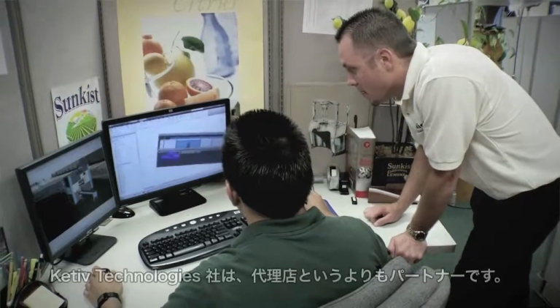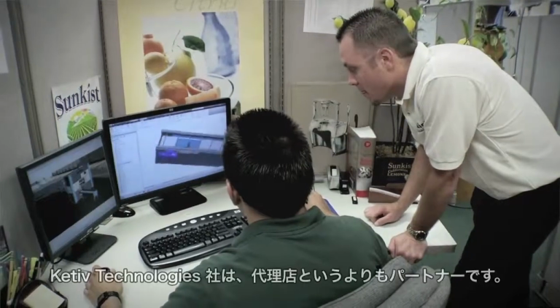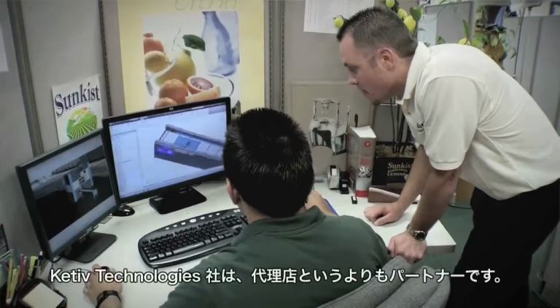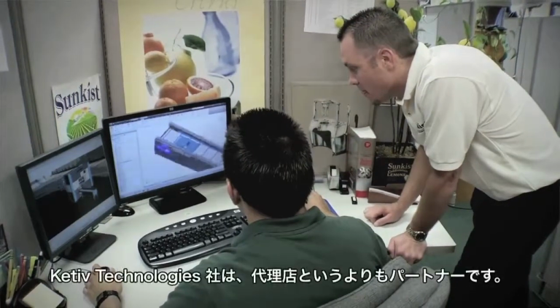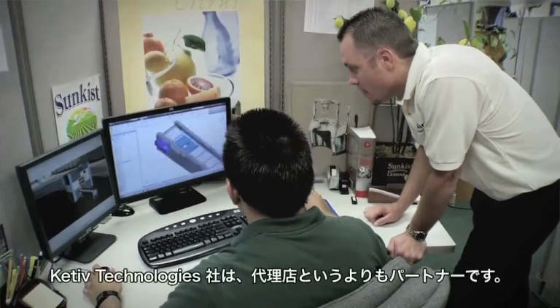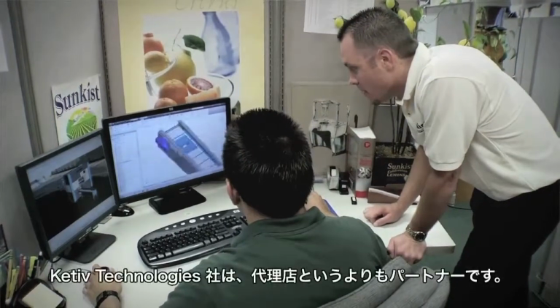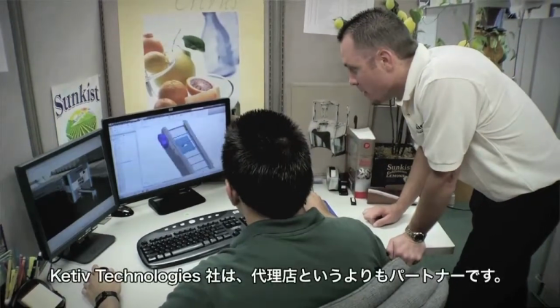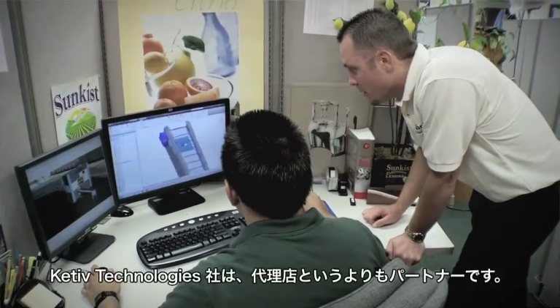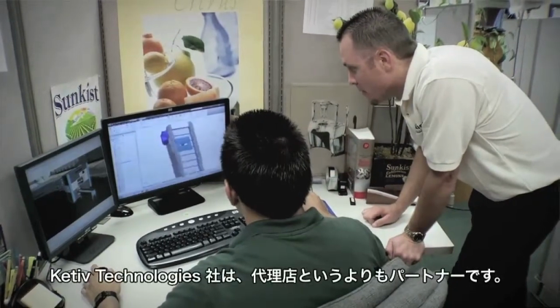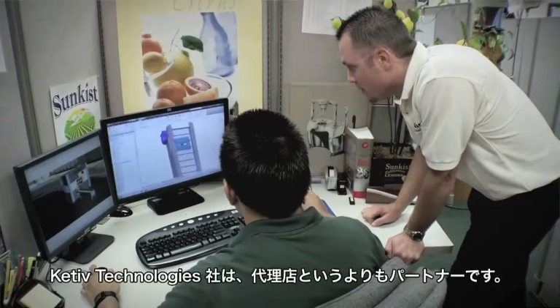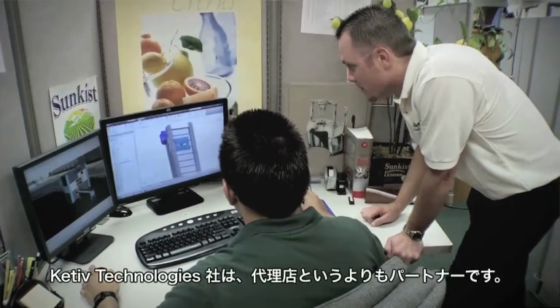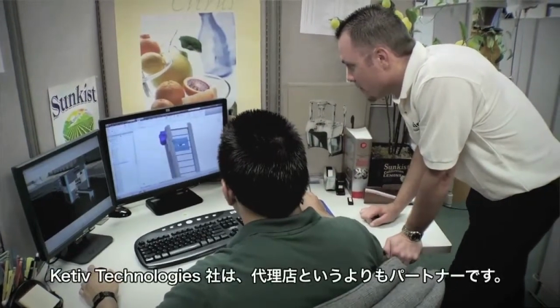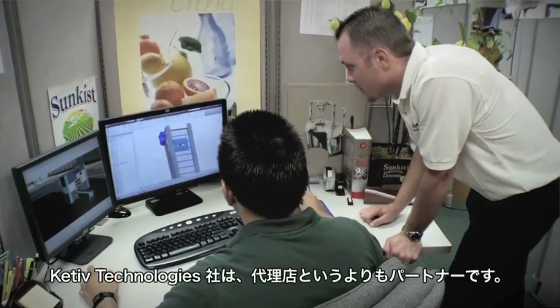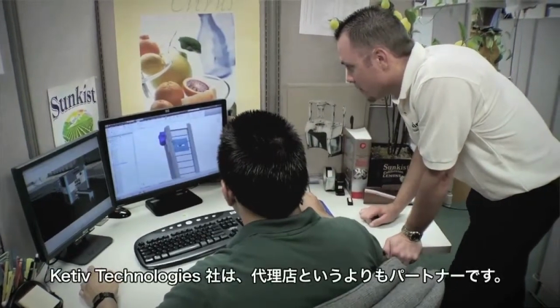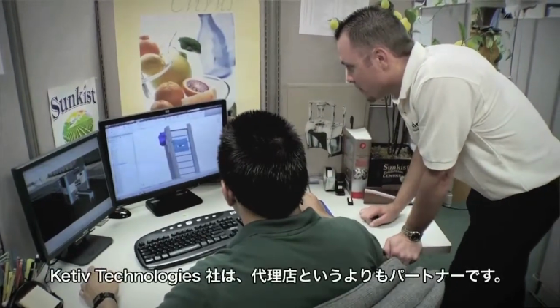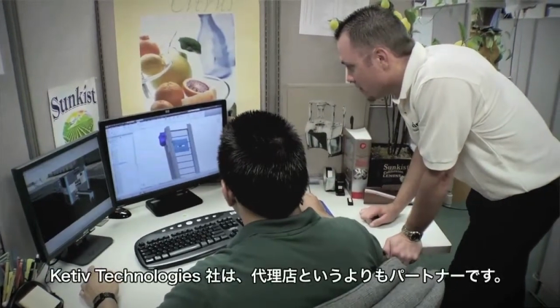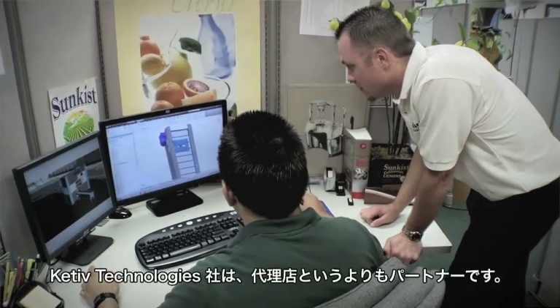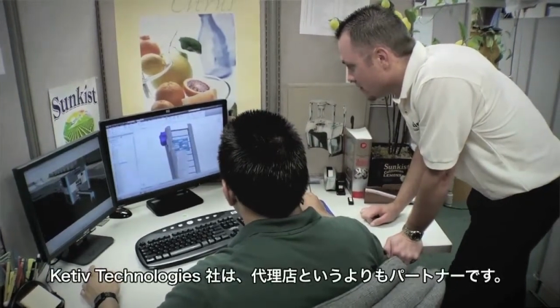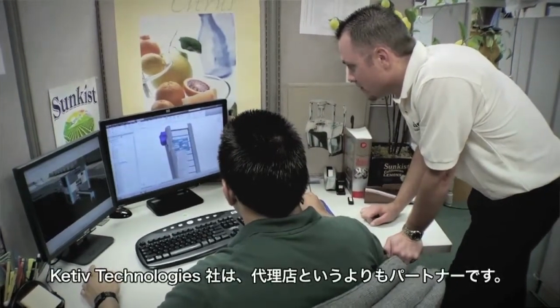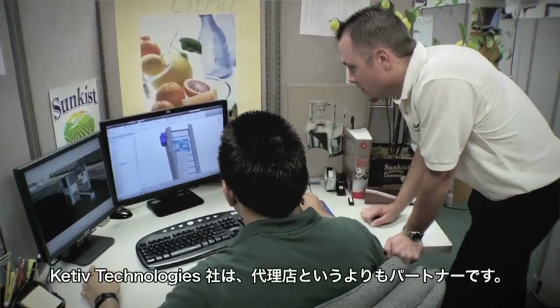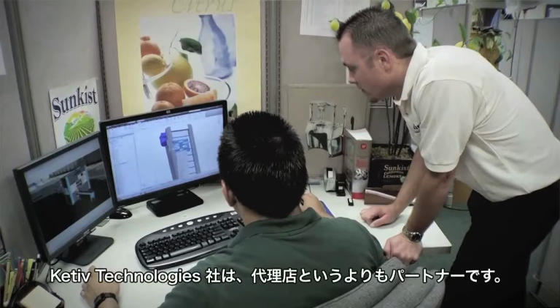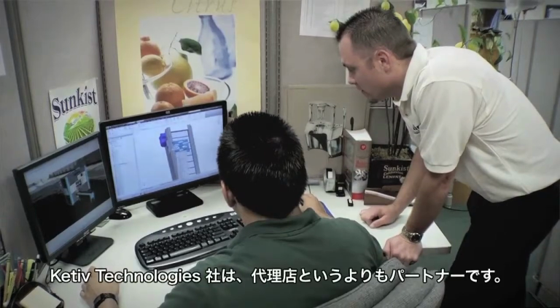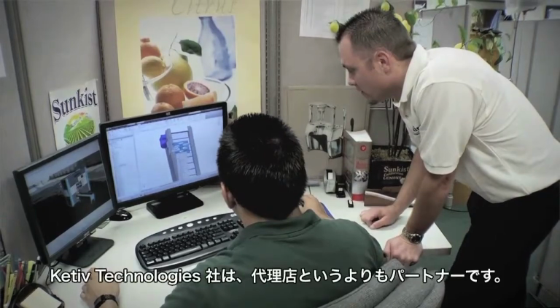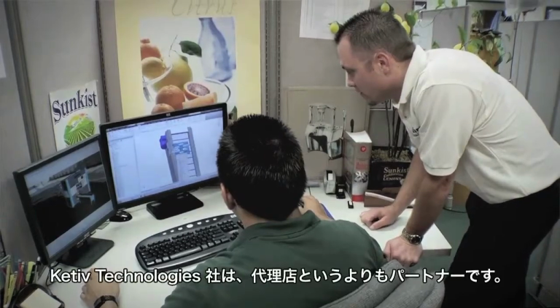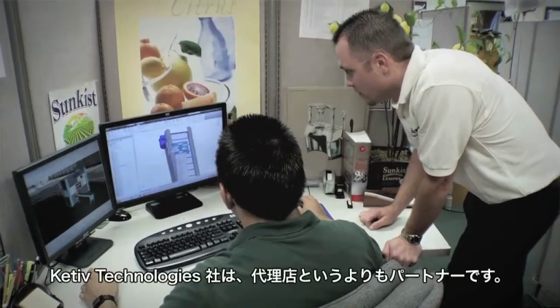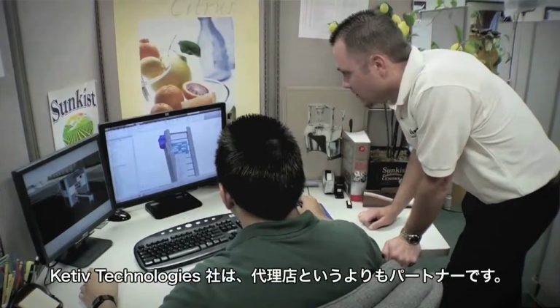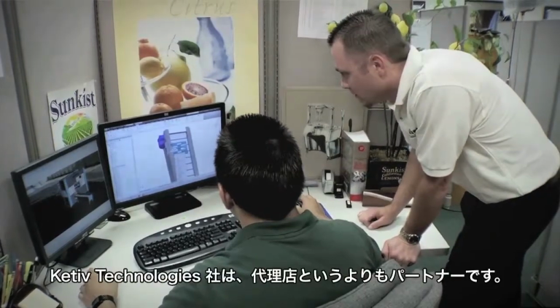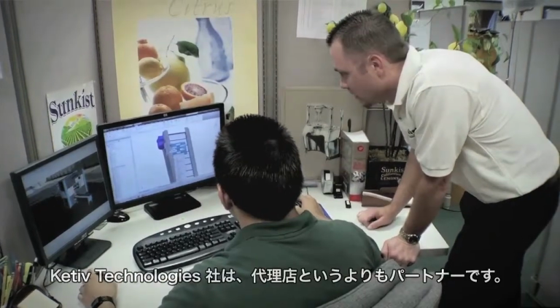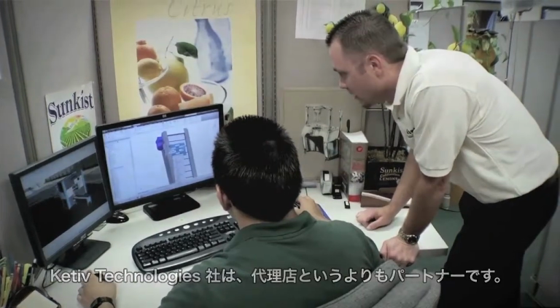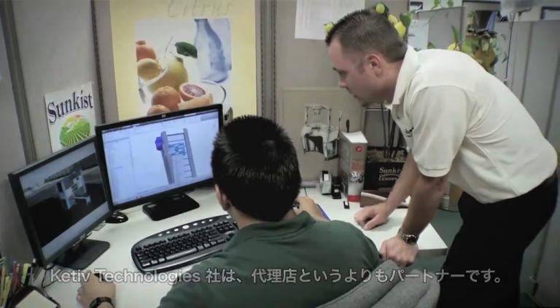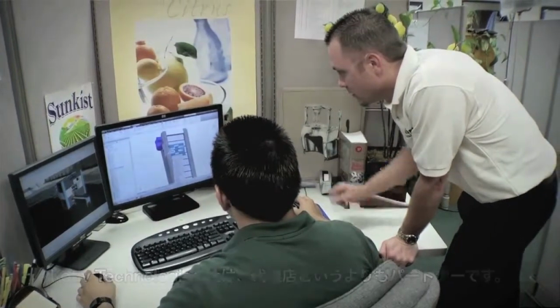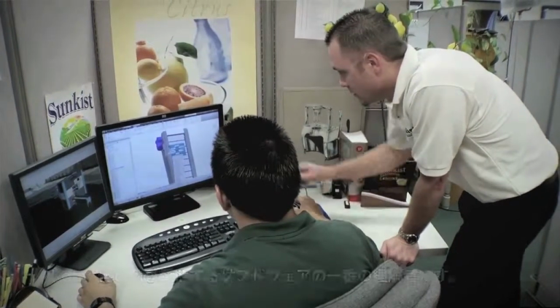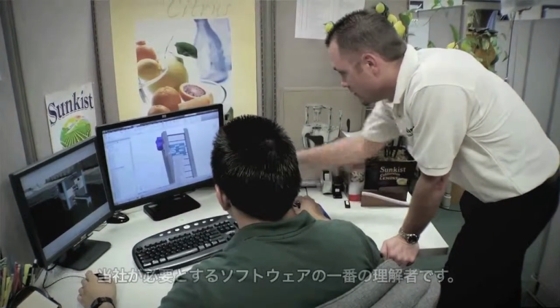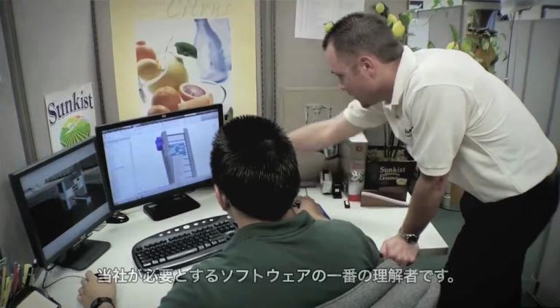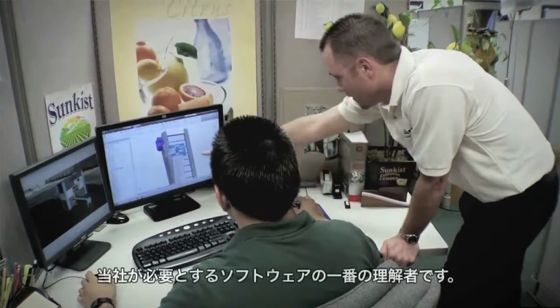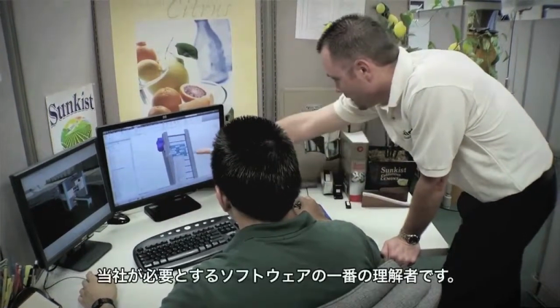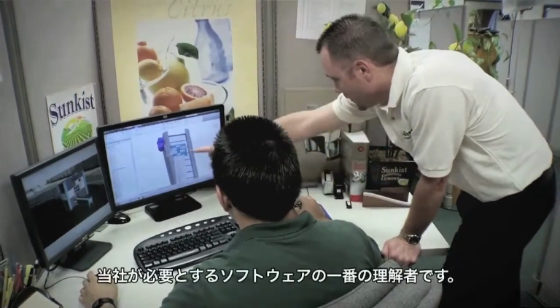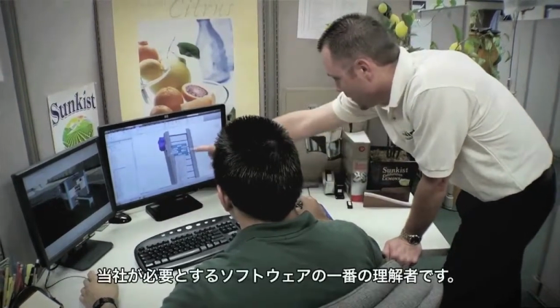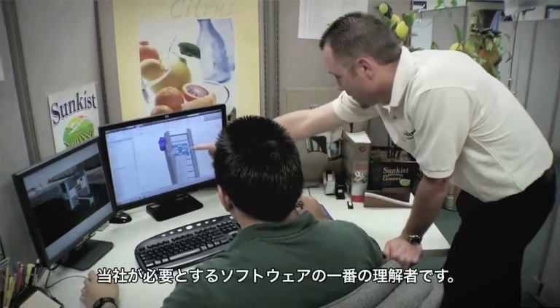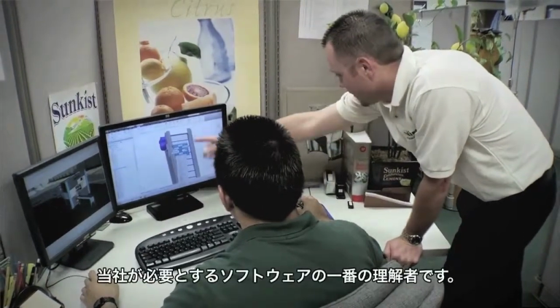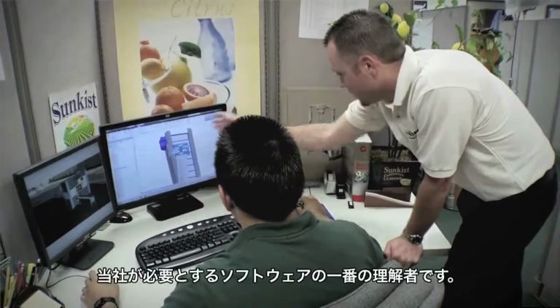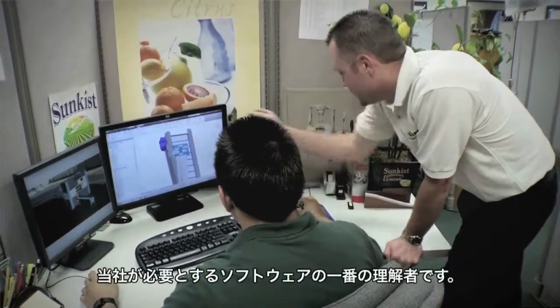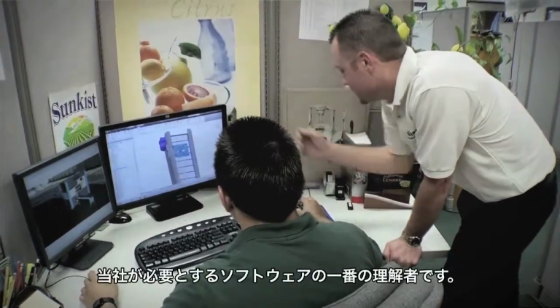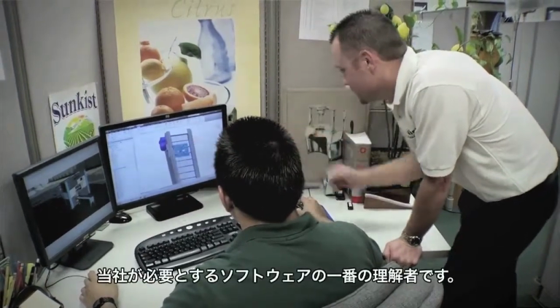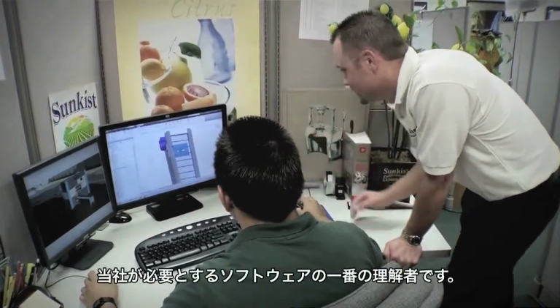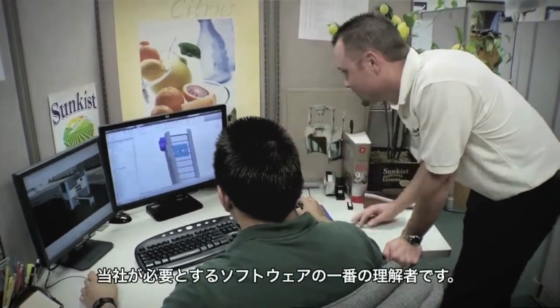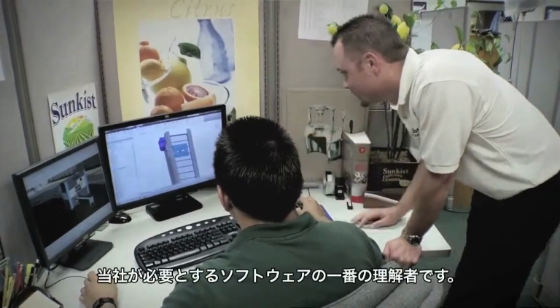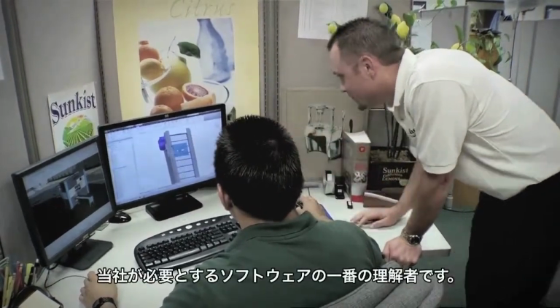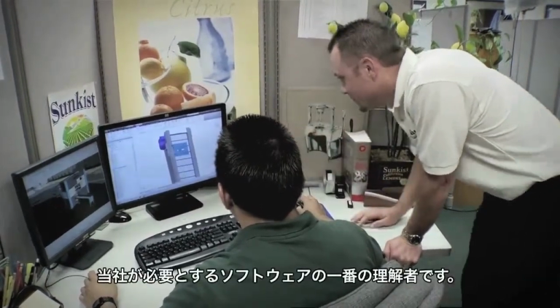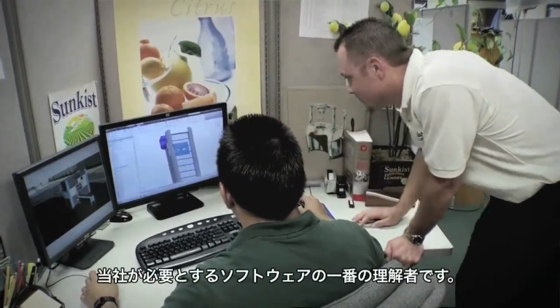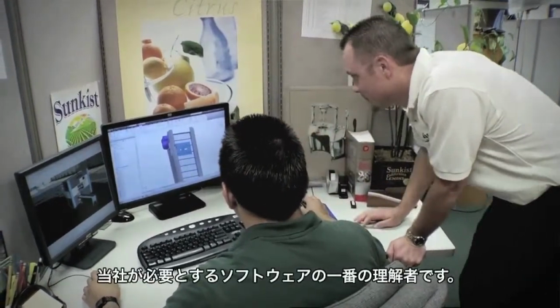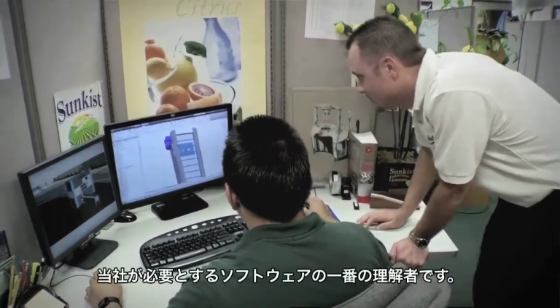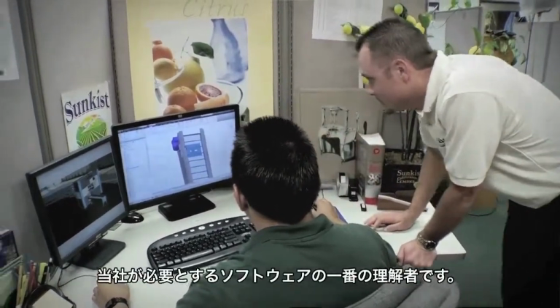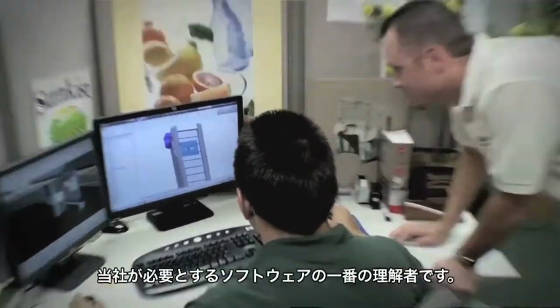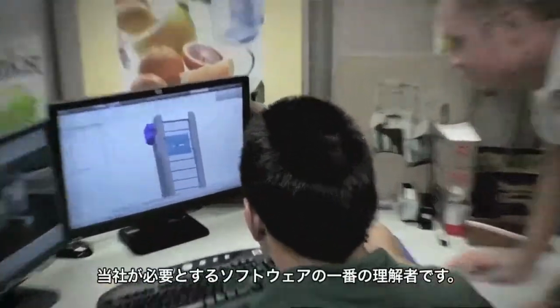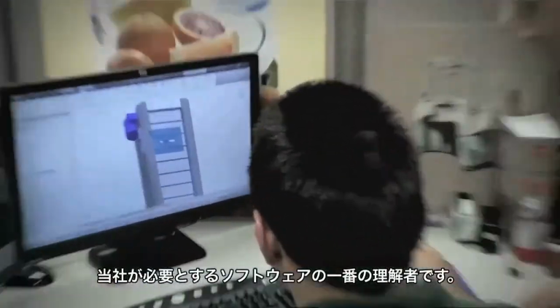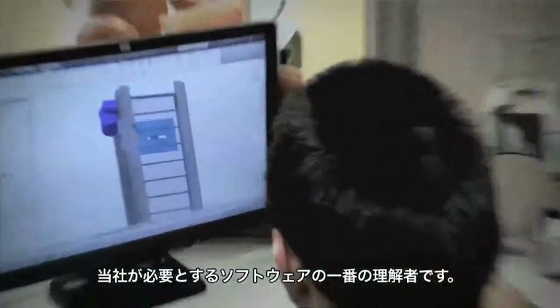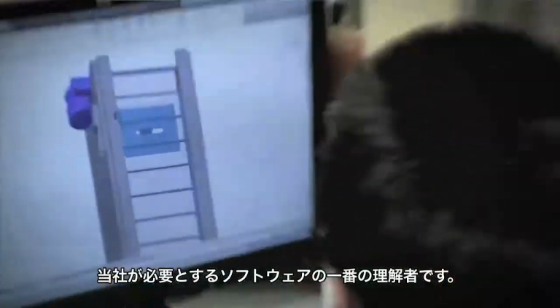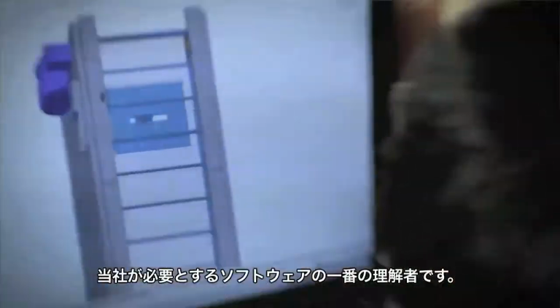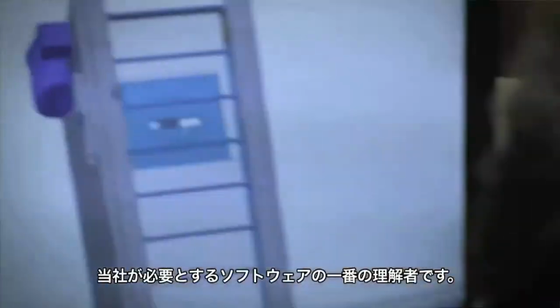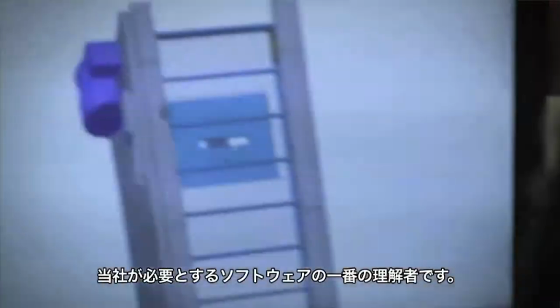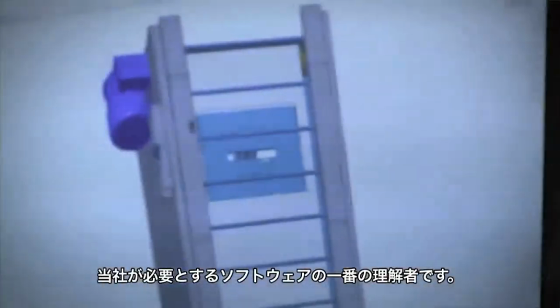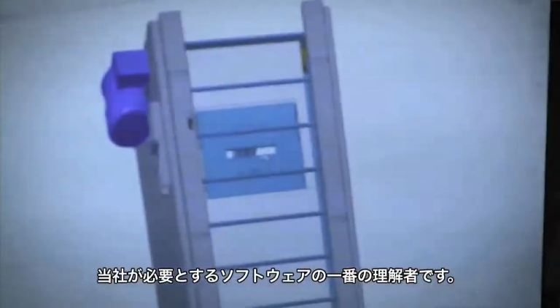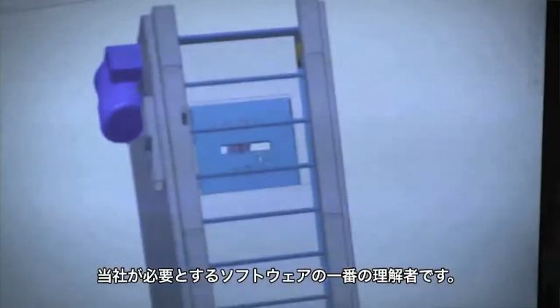Kativ Technologies is not a distributor to us — it's a partner. Kativ are our eyes and ears with the software.